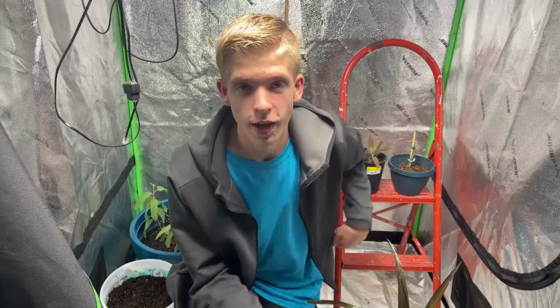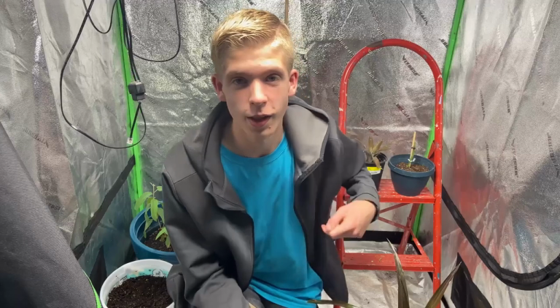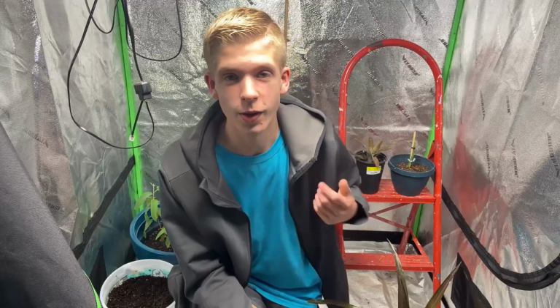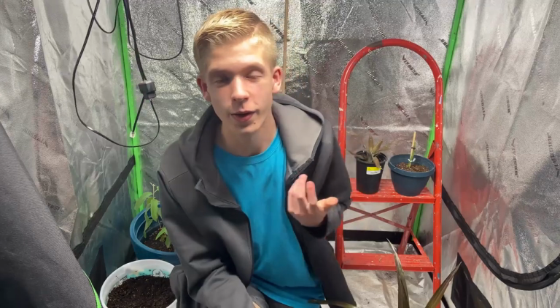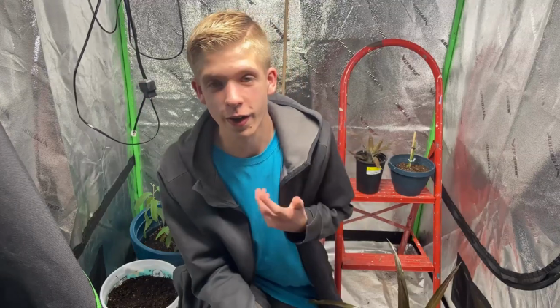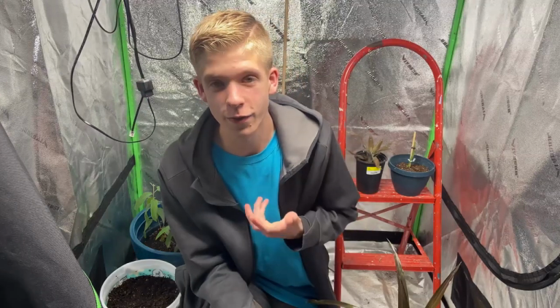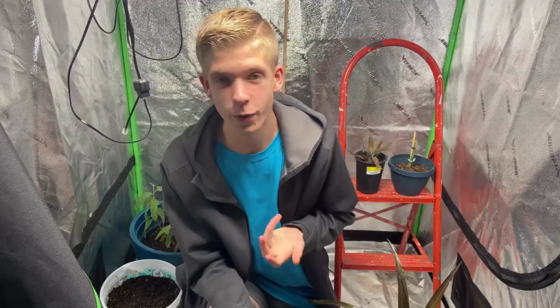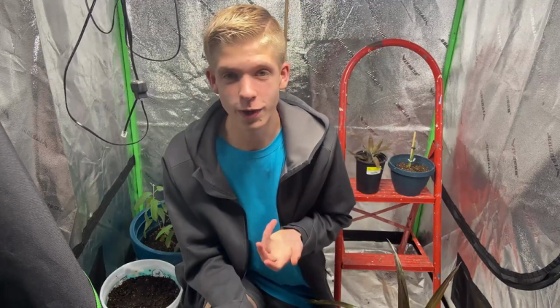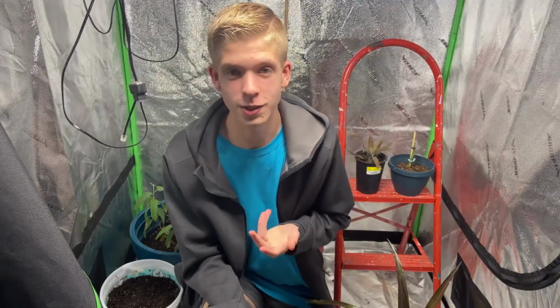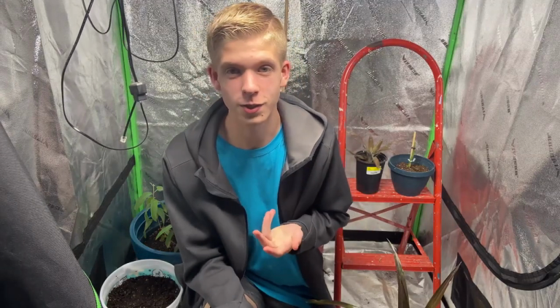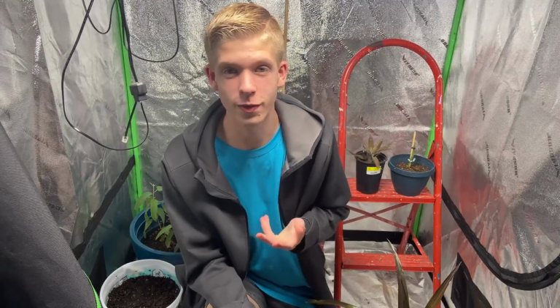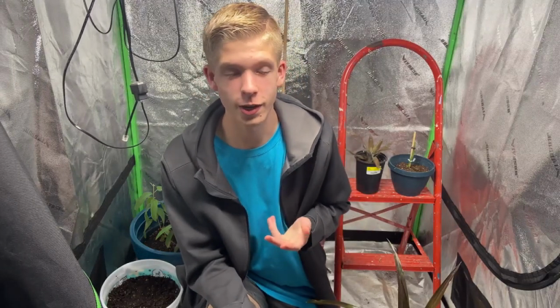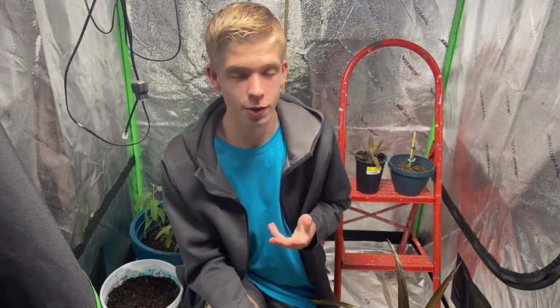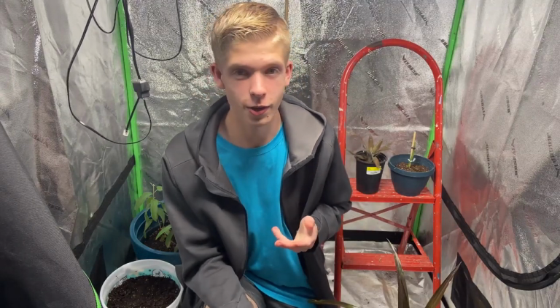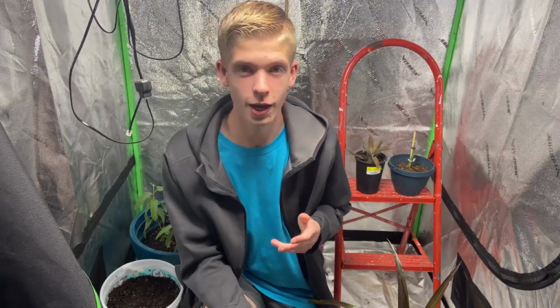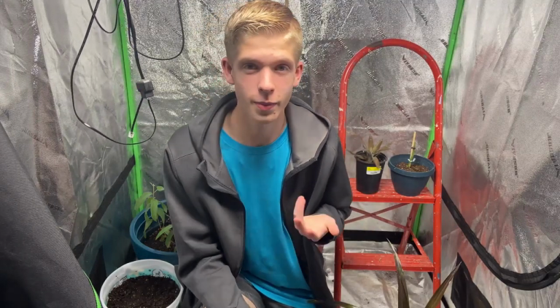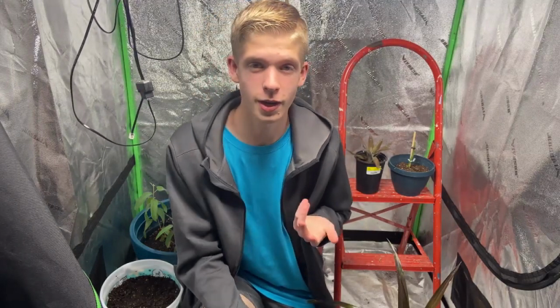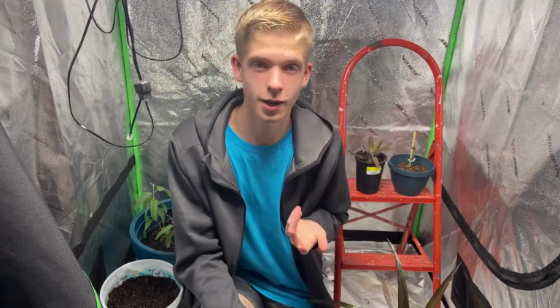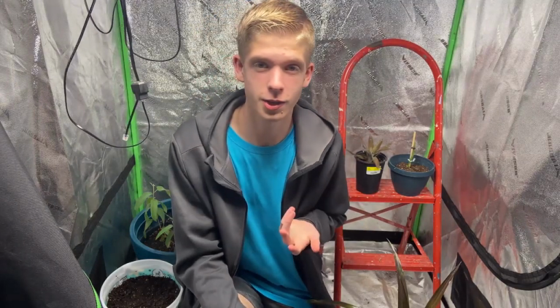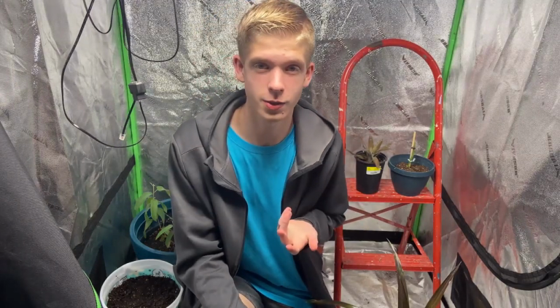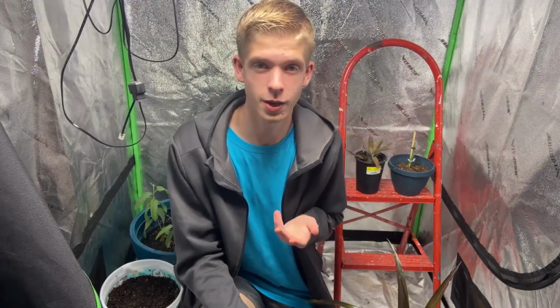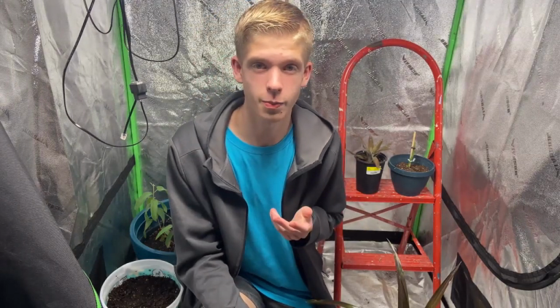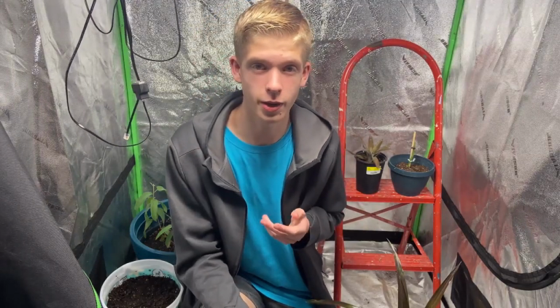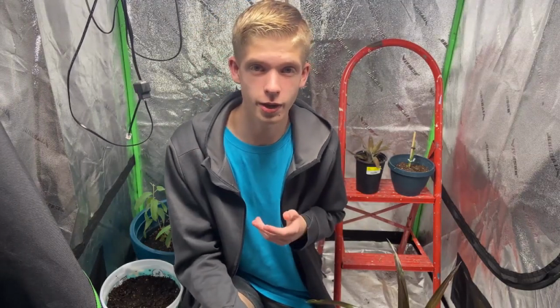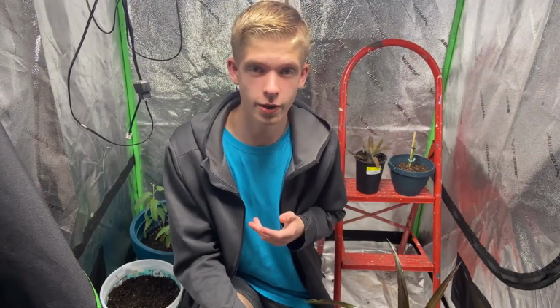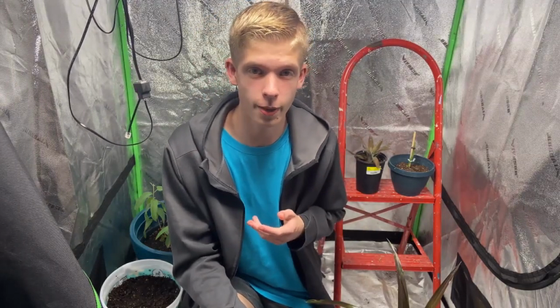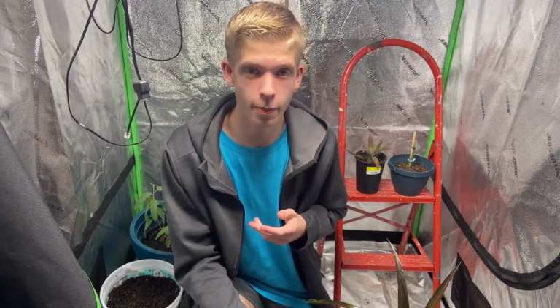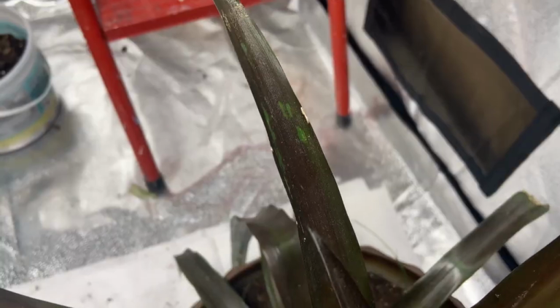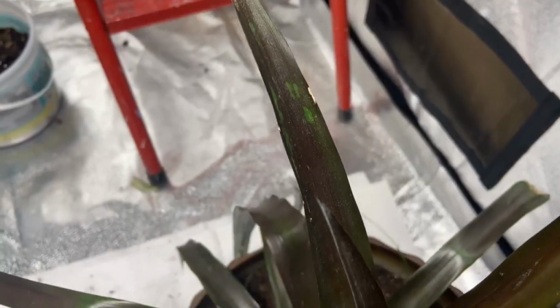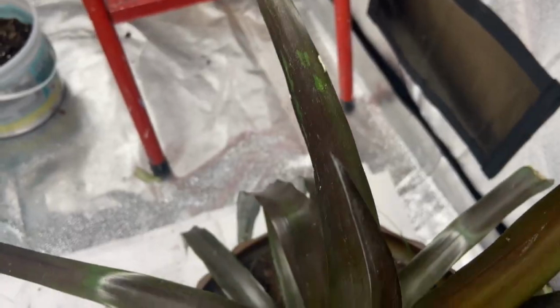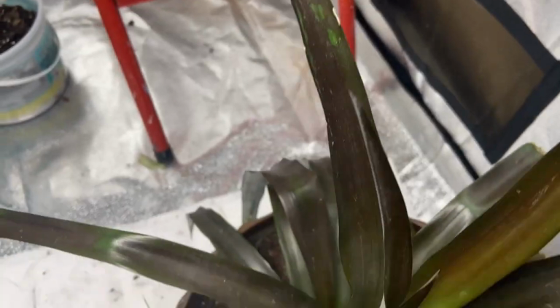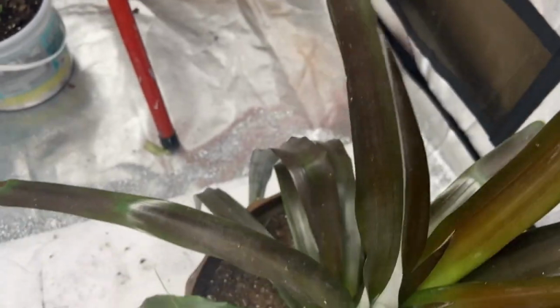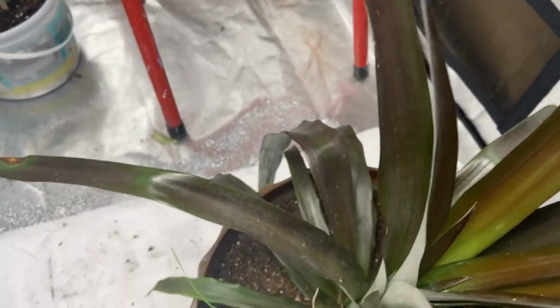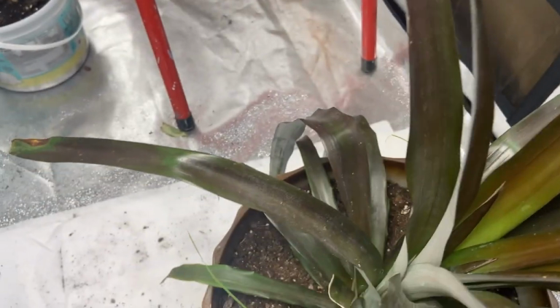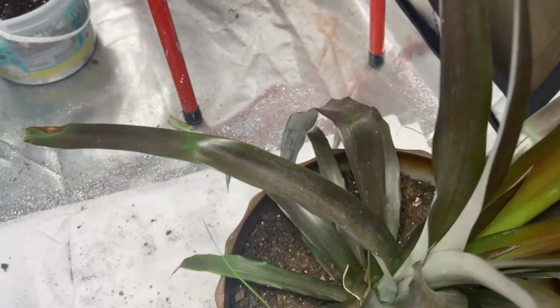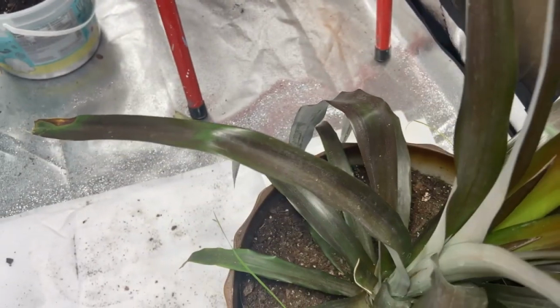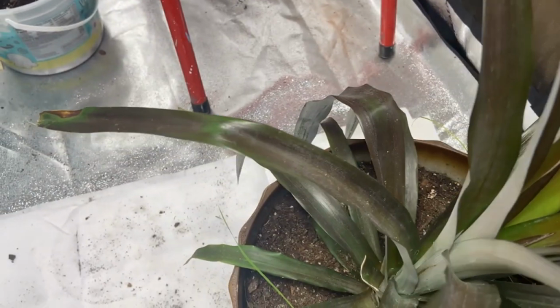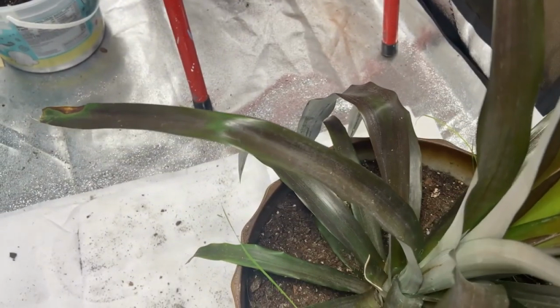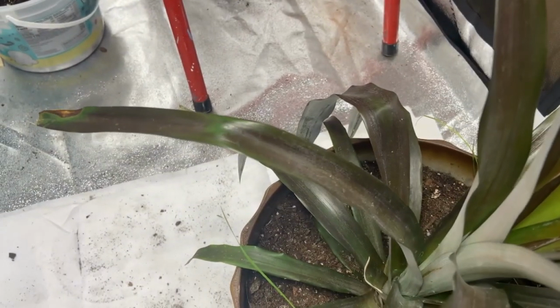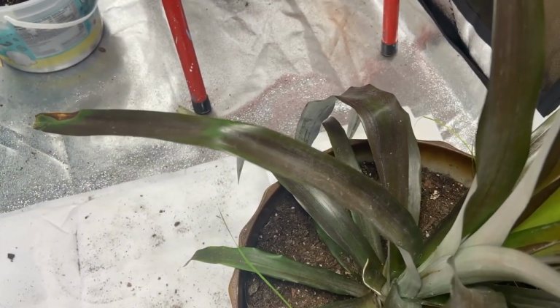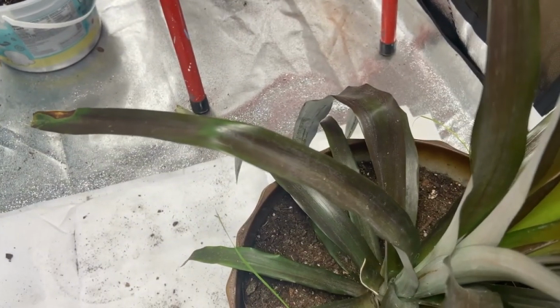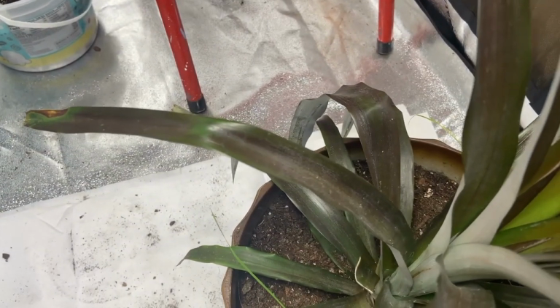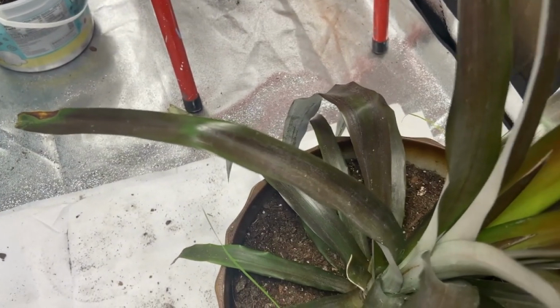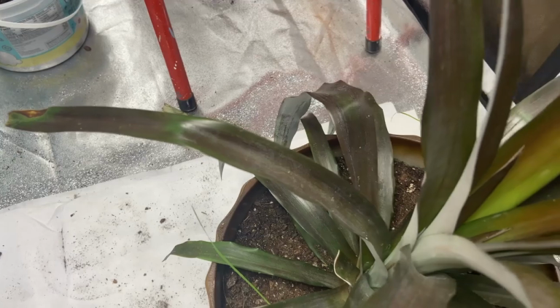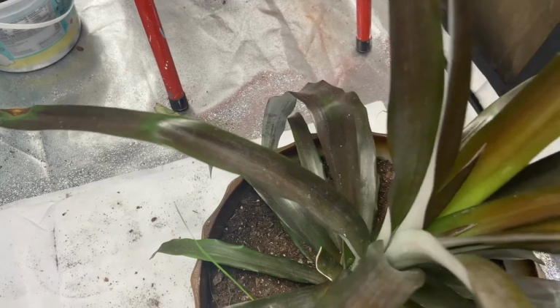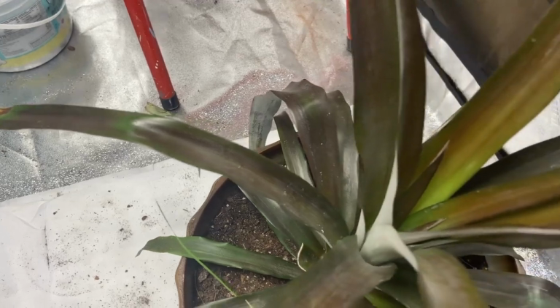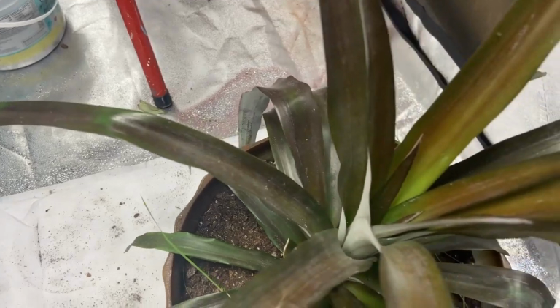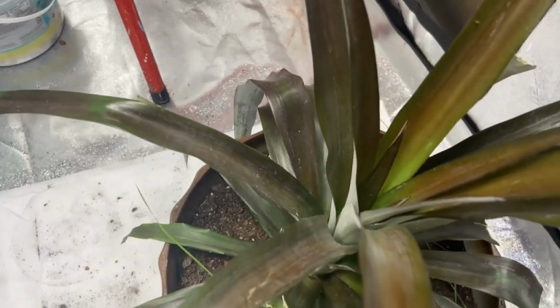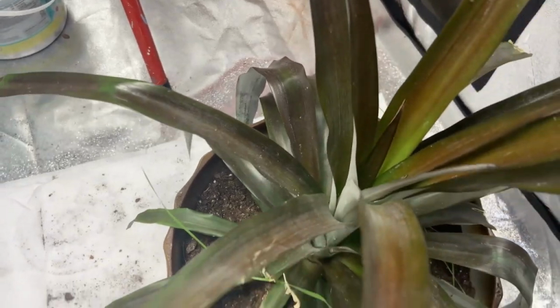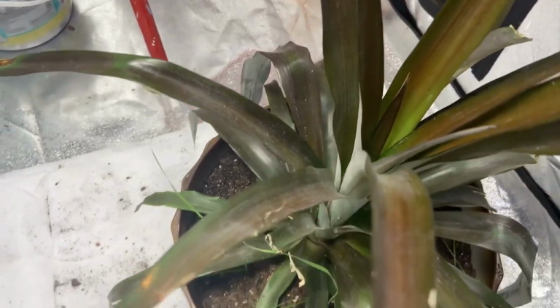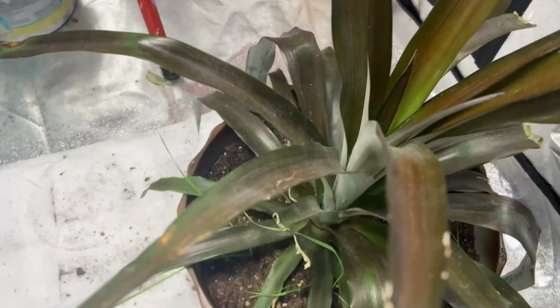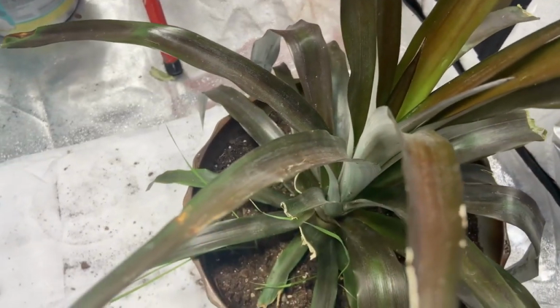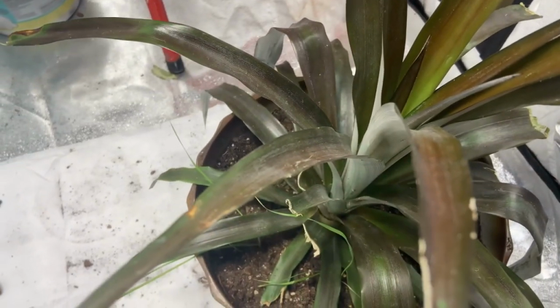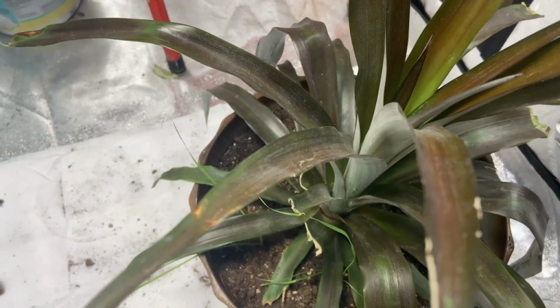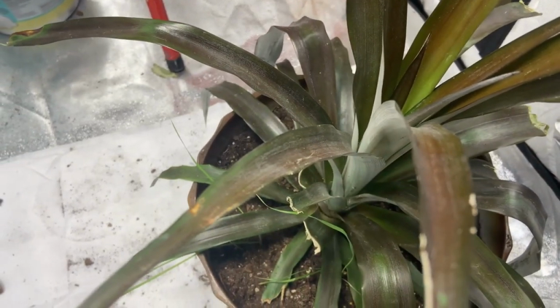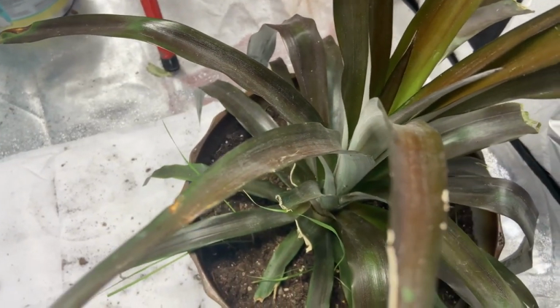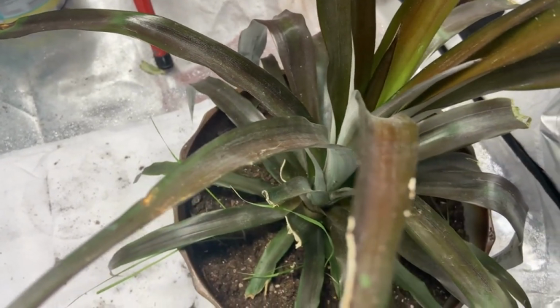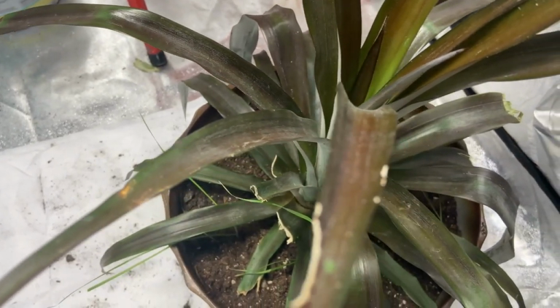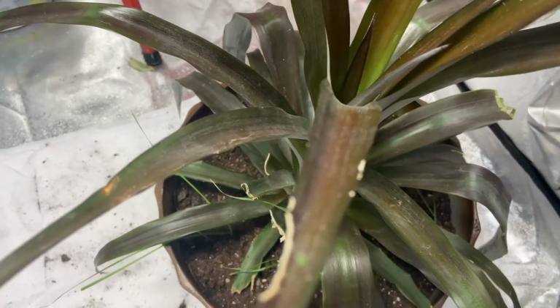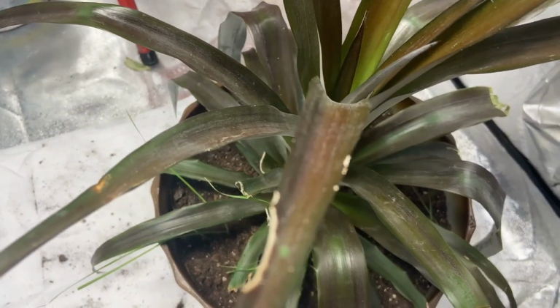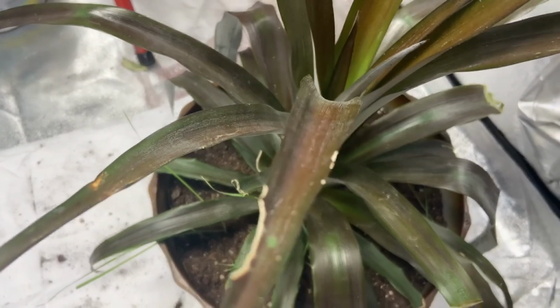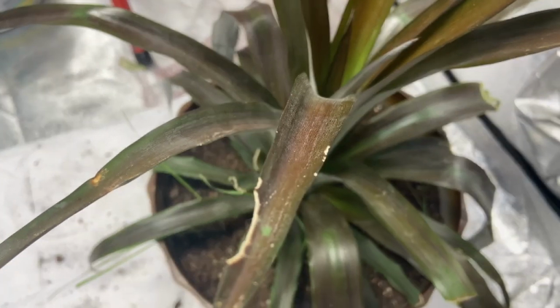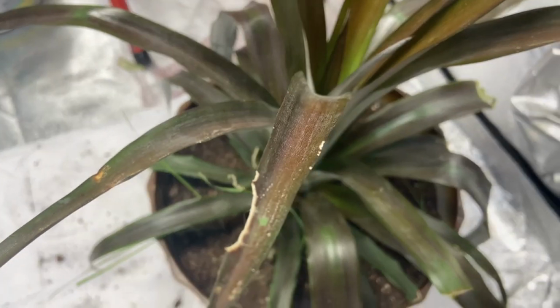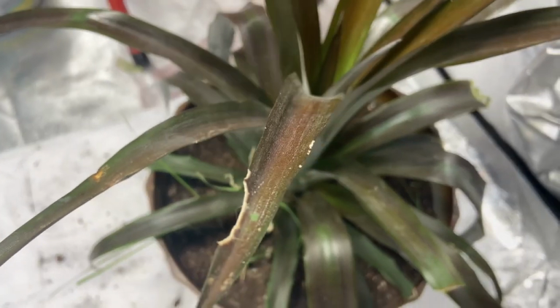Hello, if you watched this video you came here because you had a pretty red pineapple, and here's some red leaves of mine. I am going to show you exactly how to fix this.